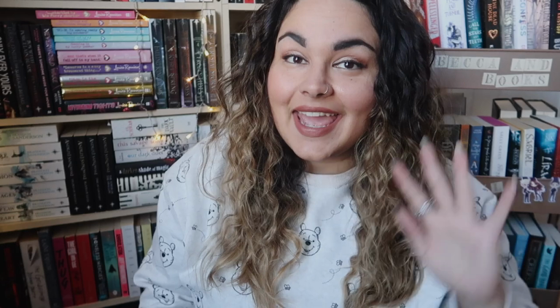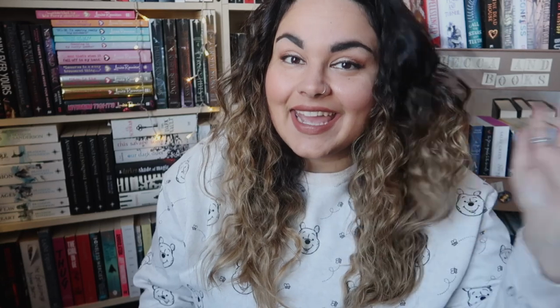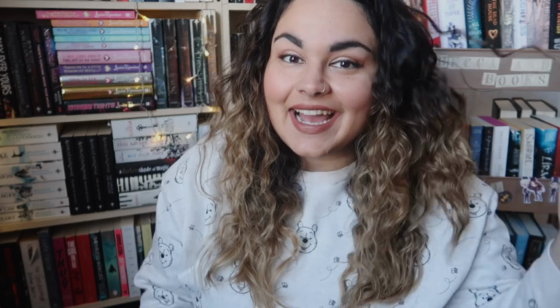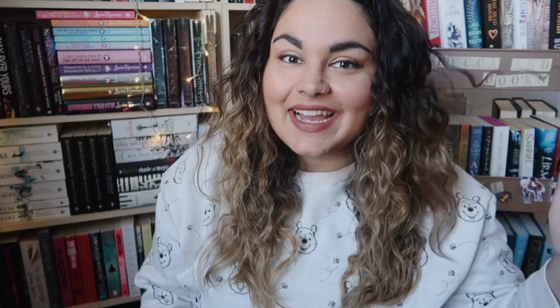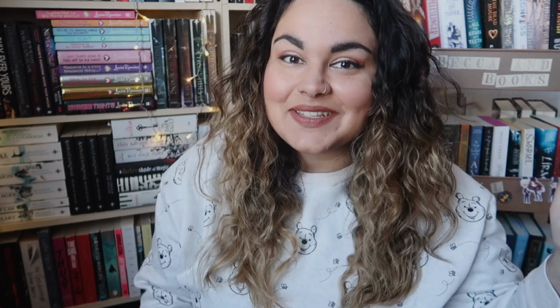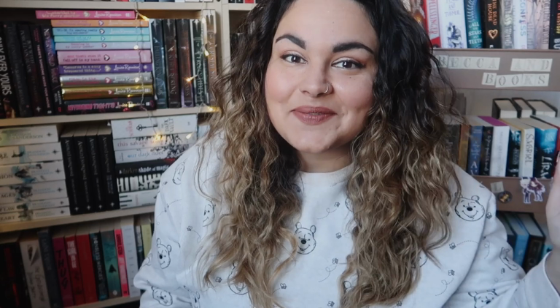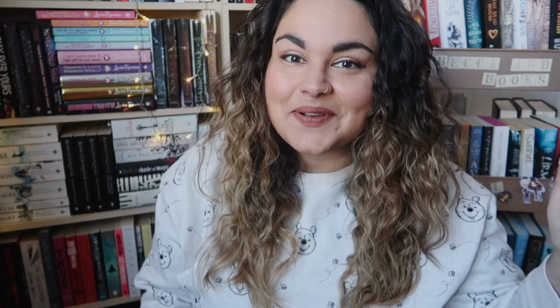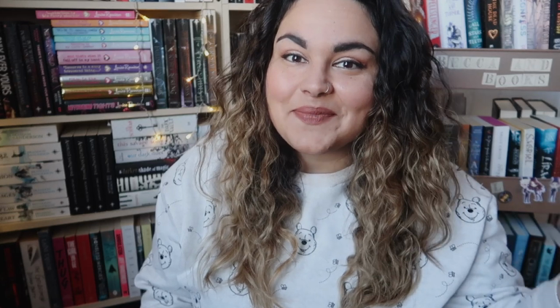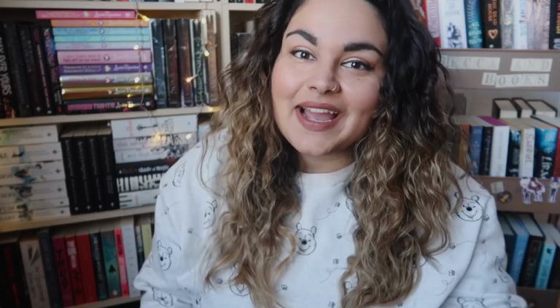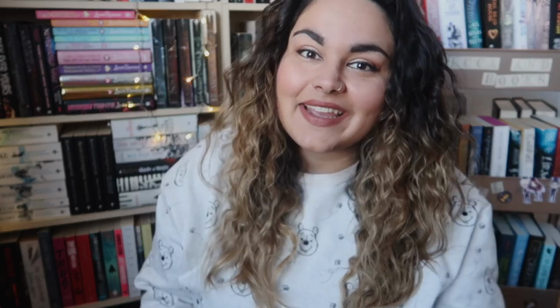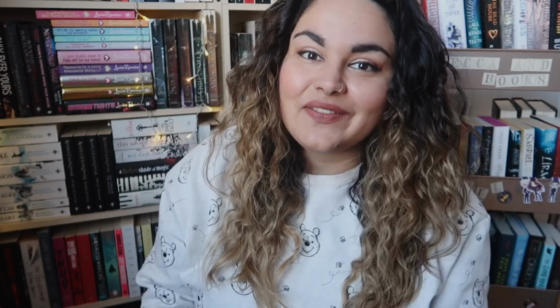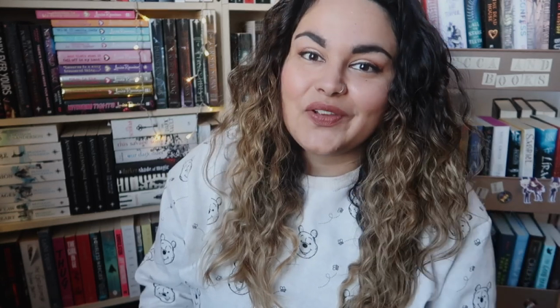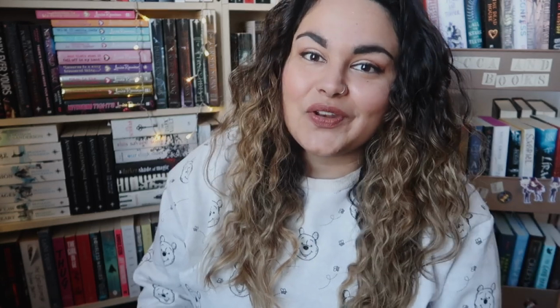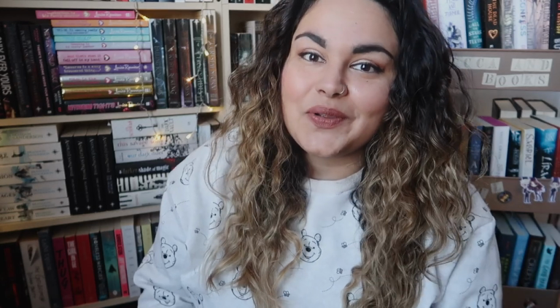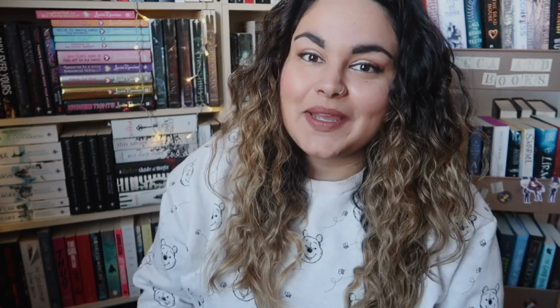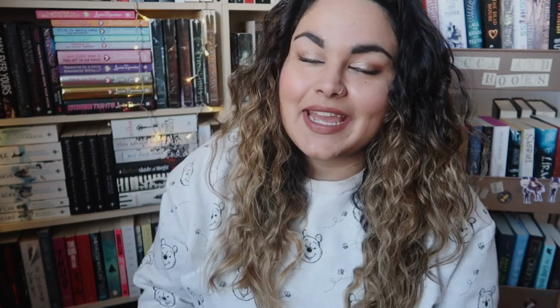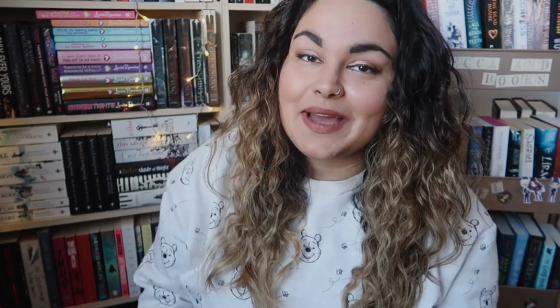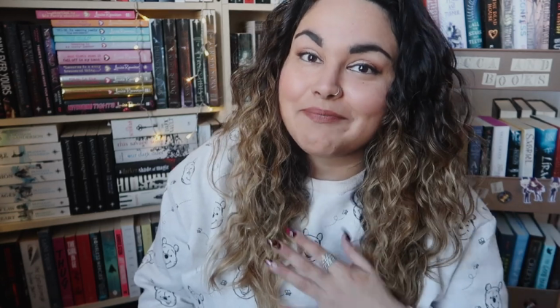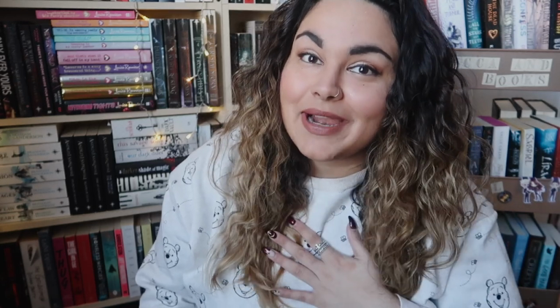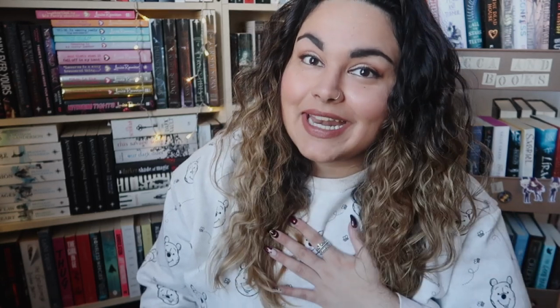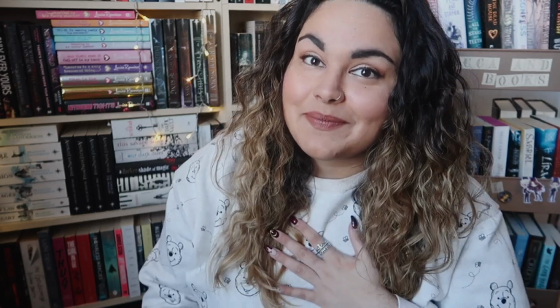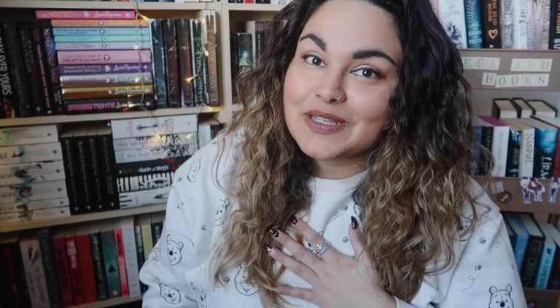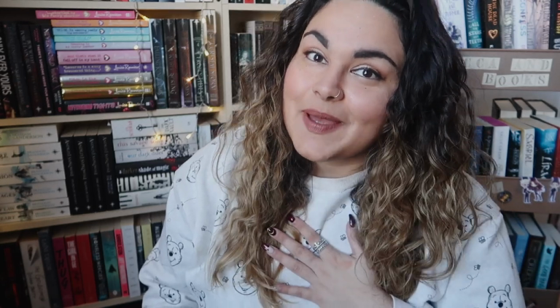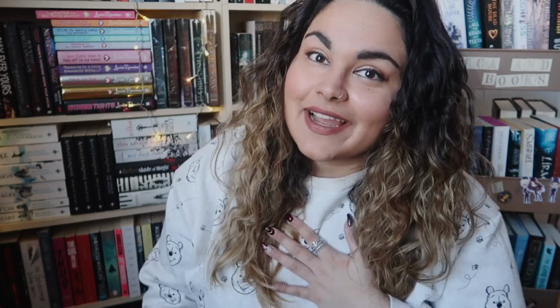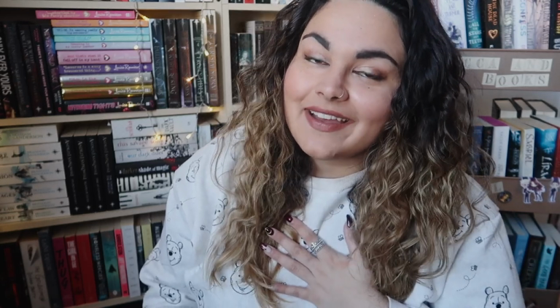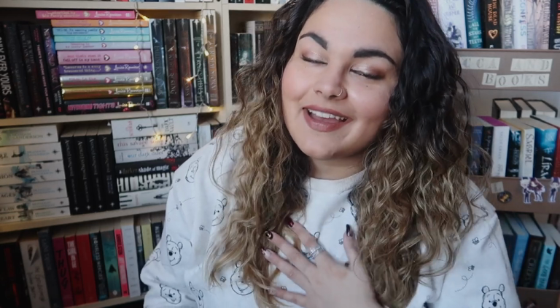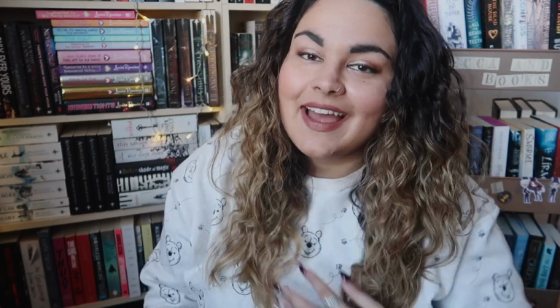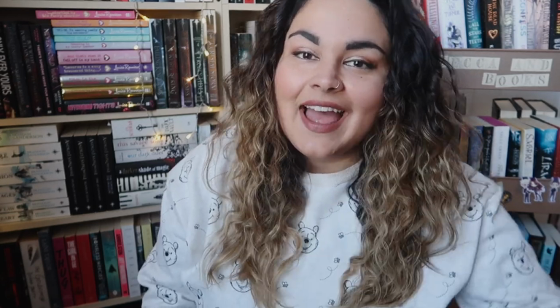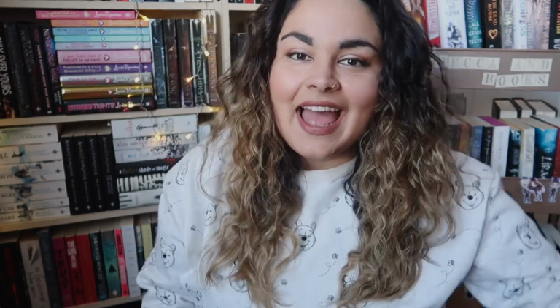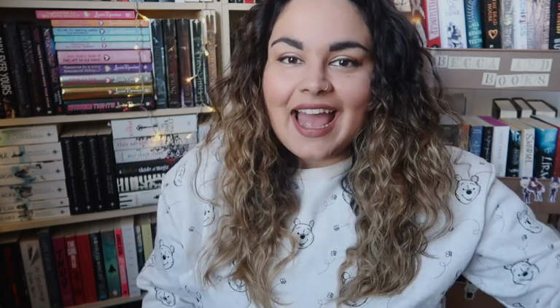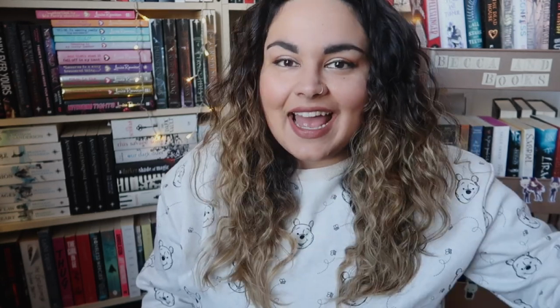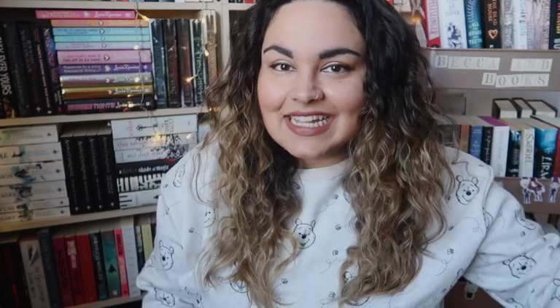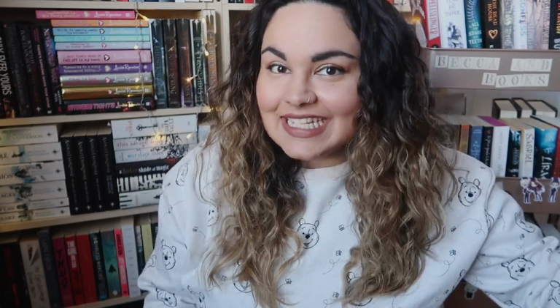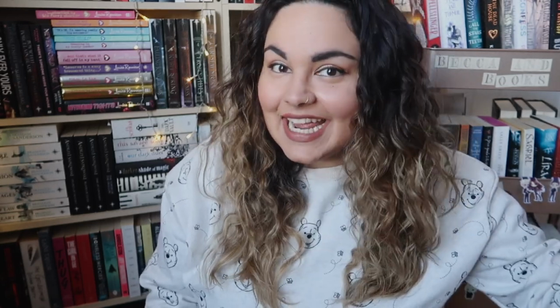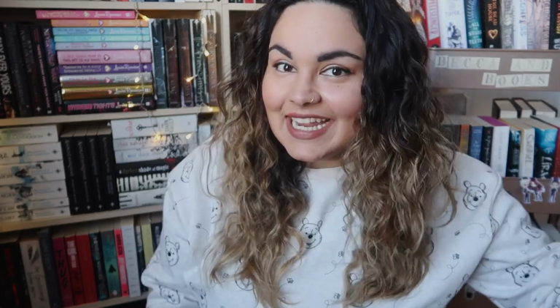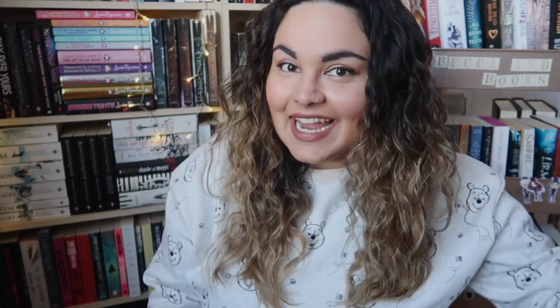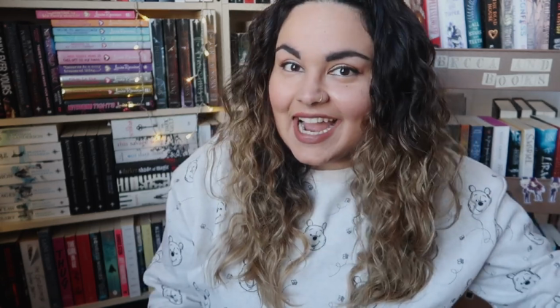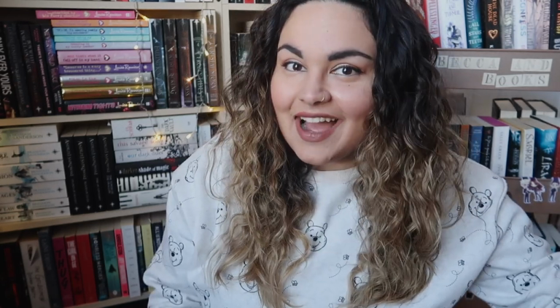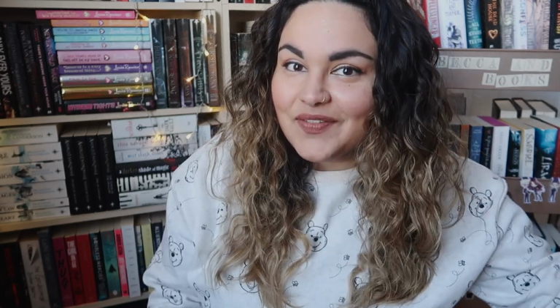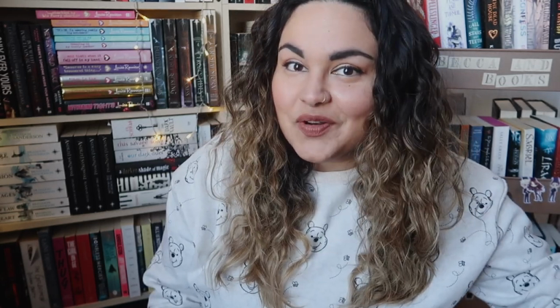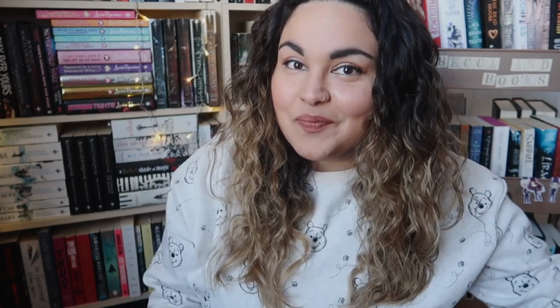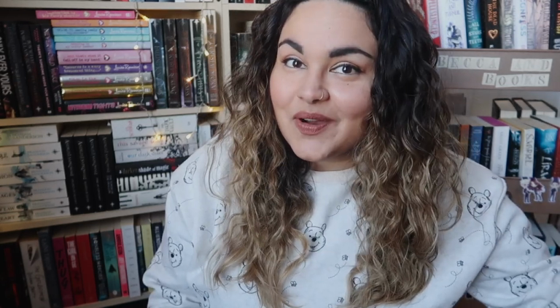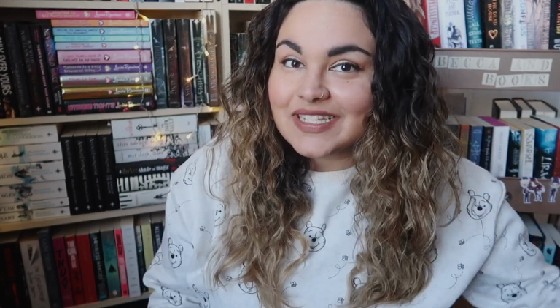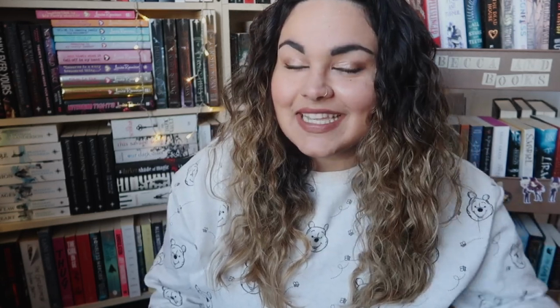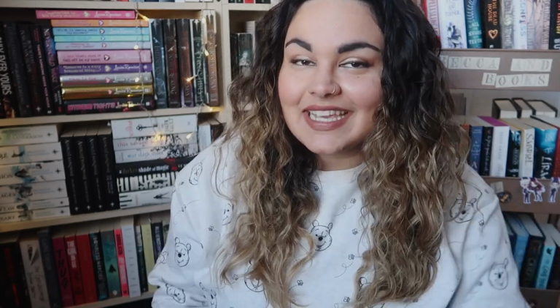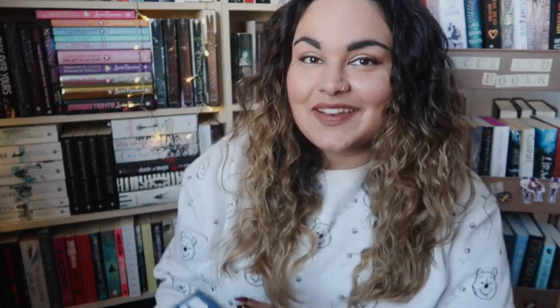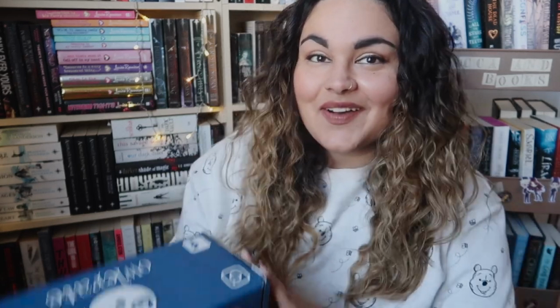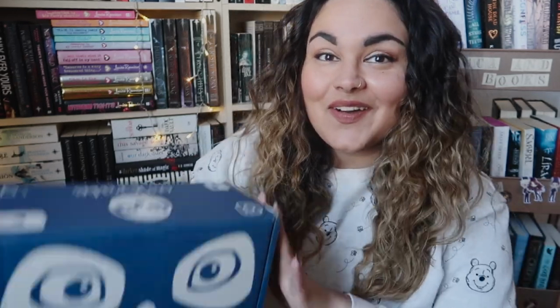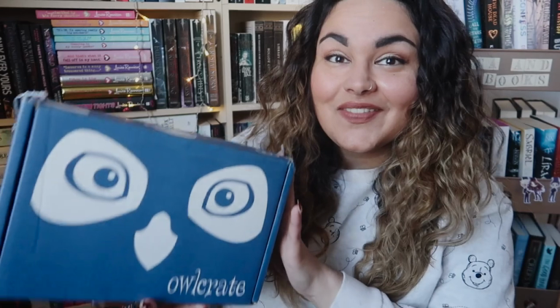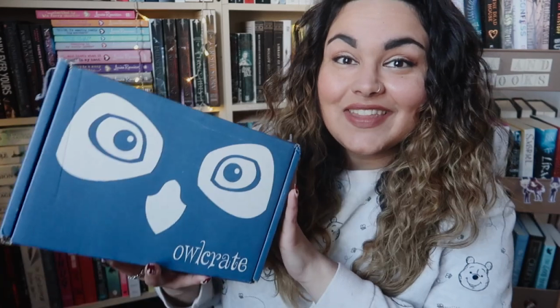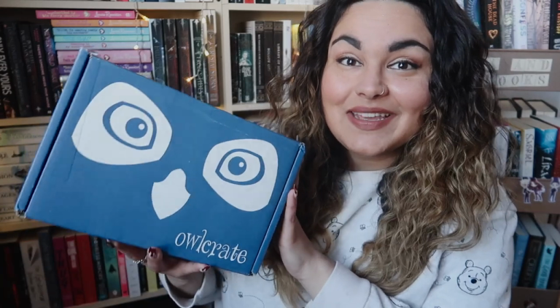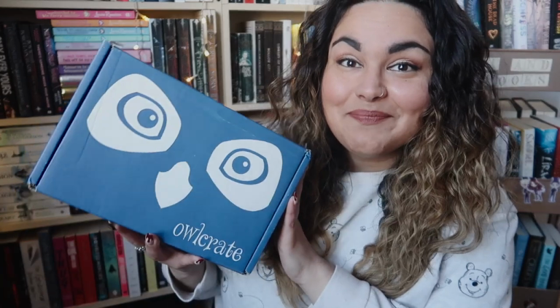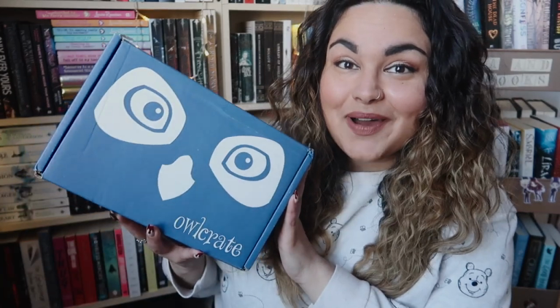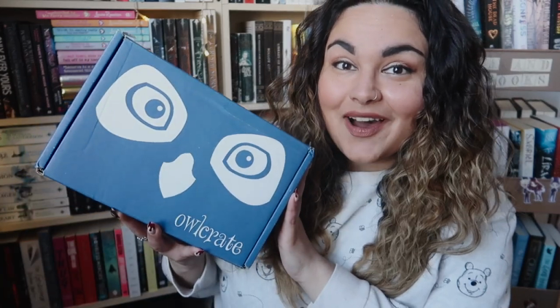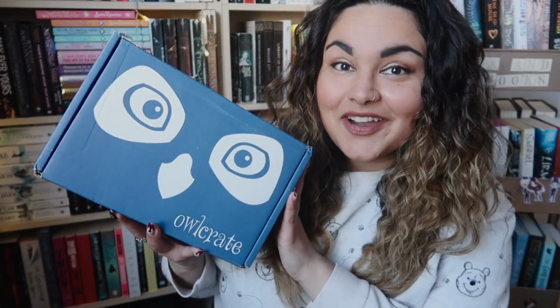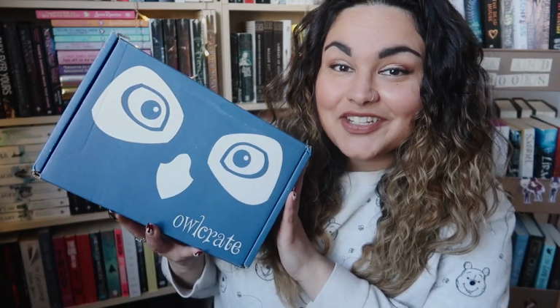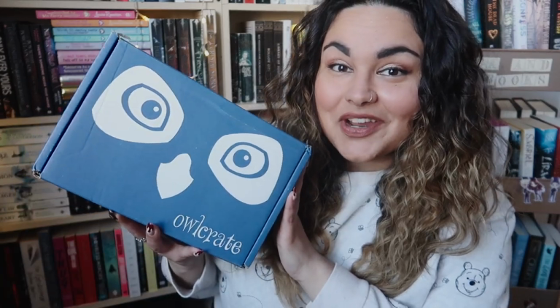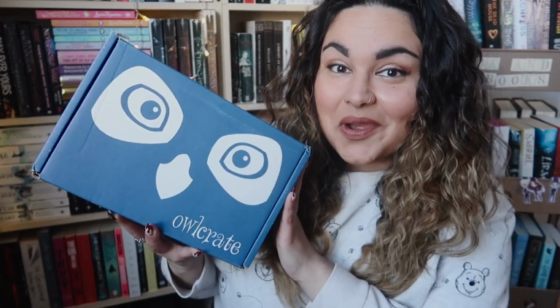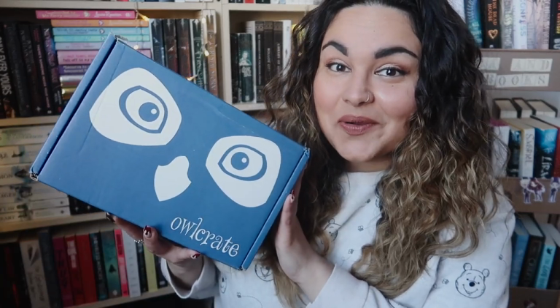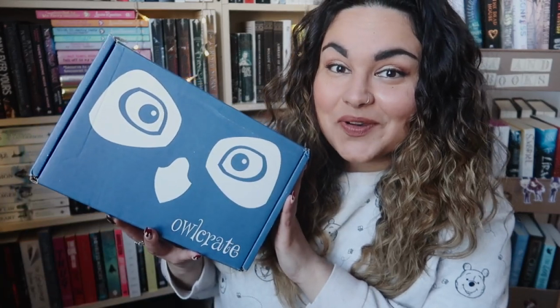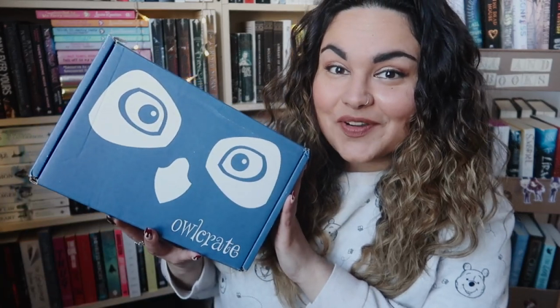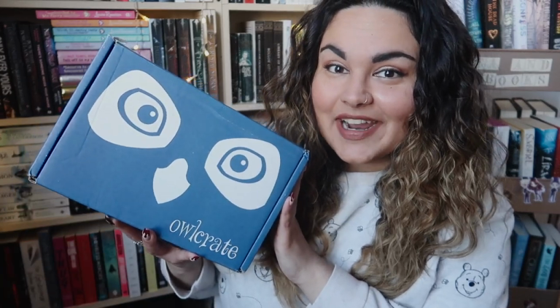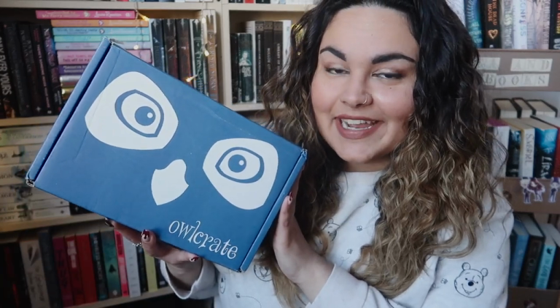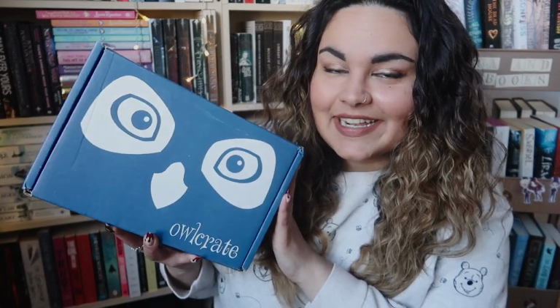Hey guys, welcome back. If you're new here, my name is Becca and today I have an unboxing of the March Owl Crate.